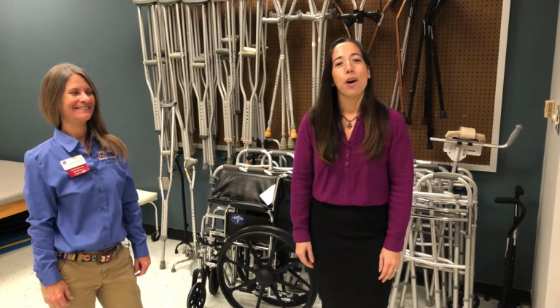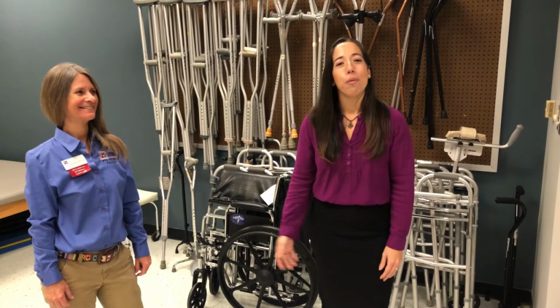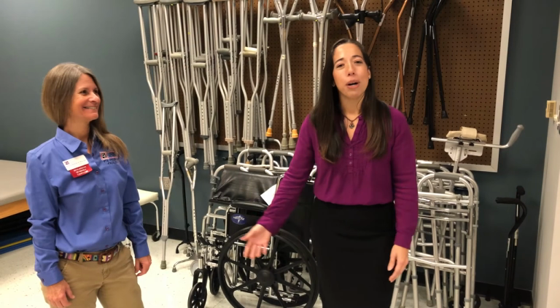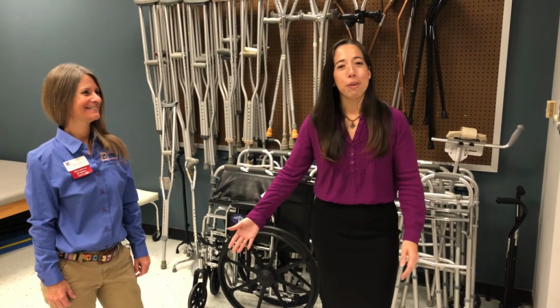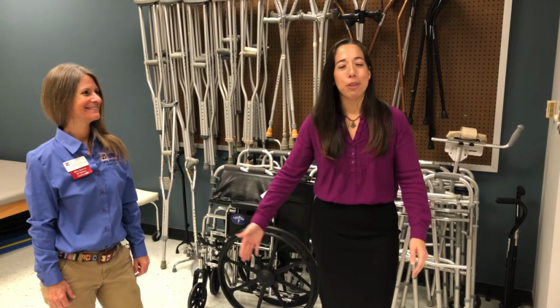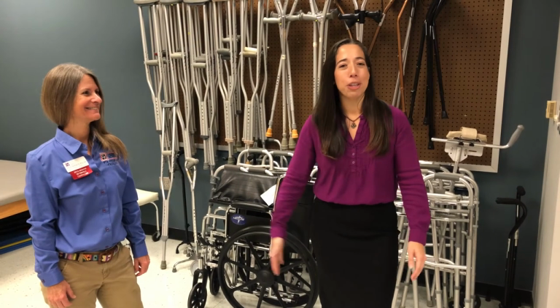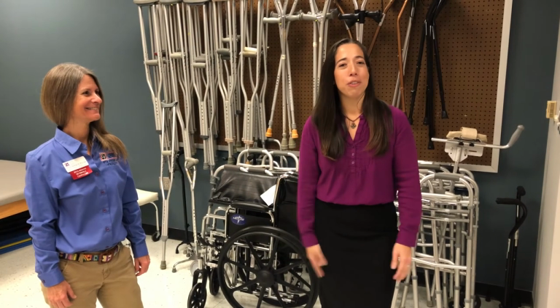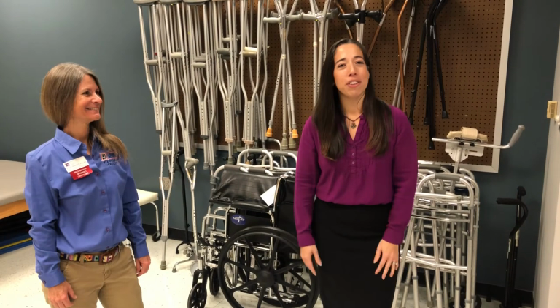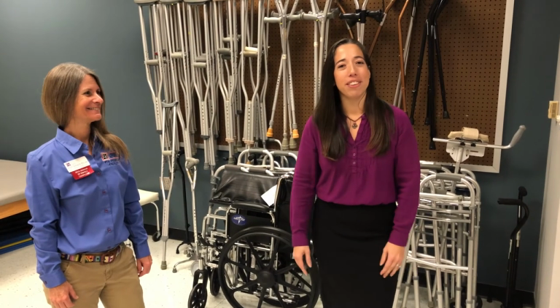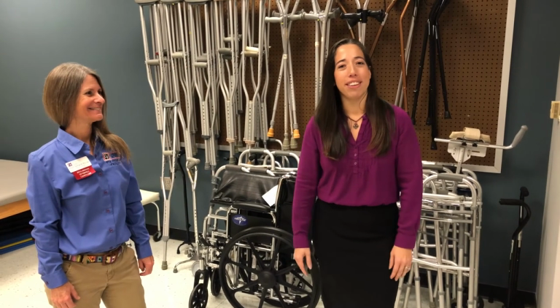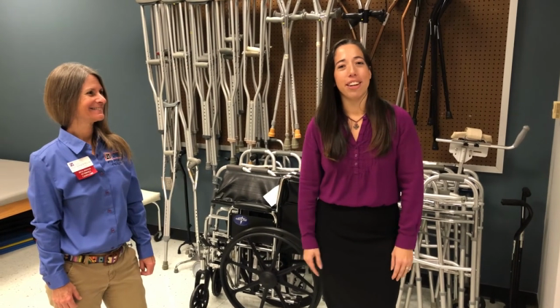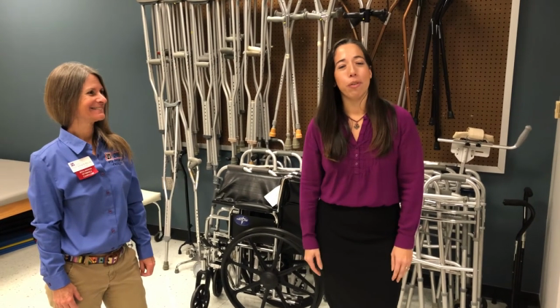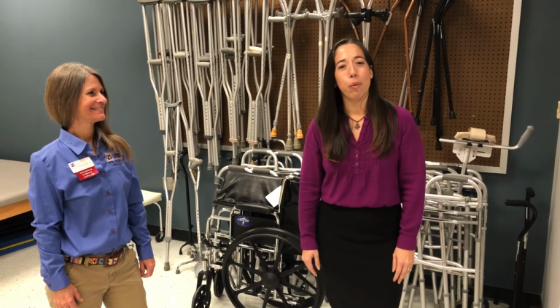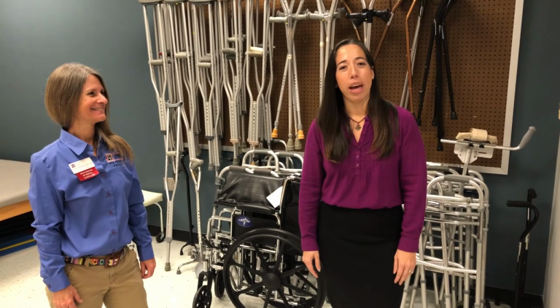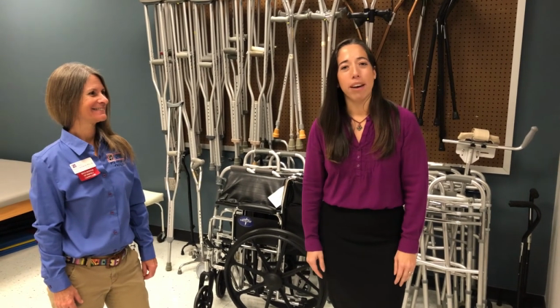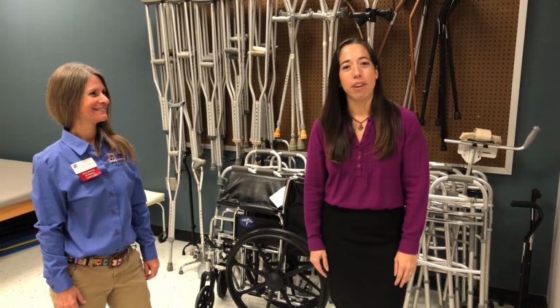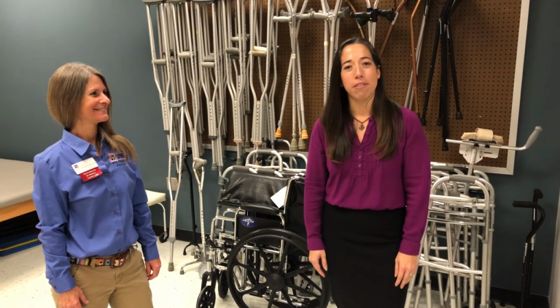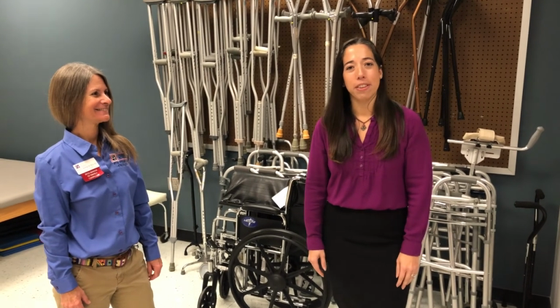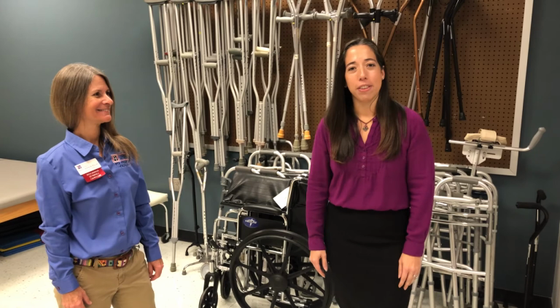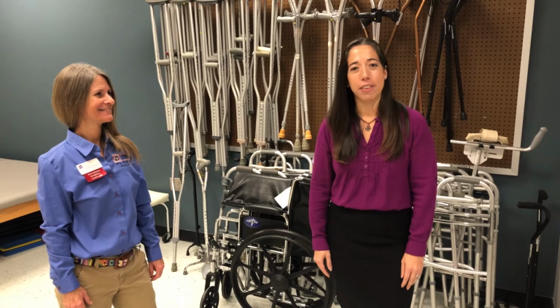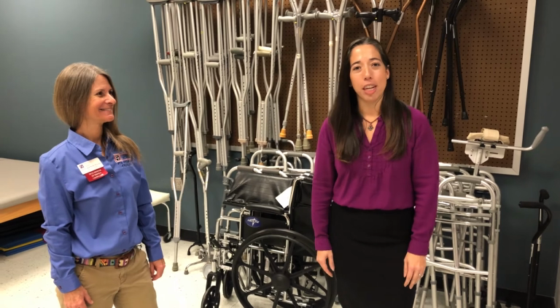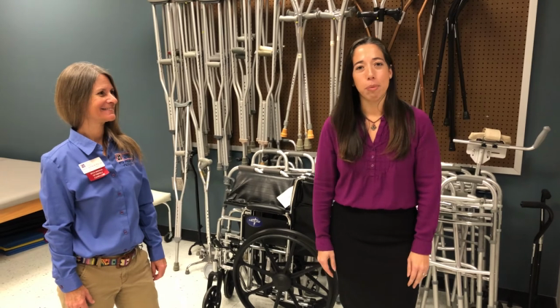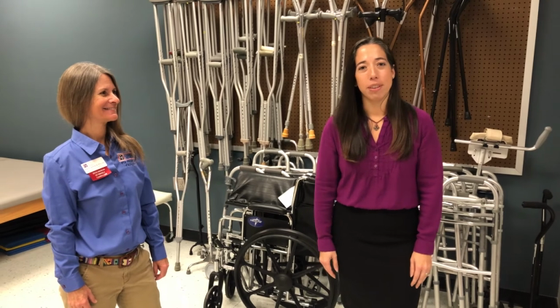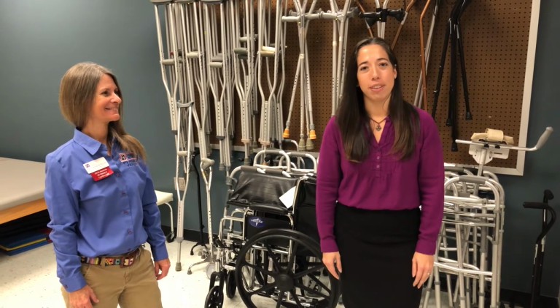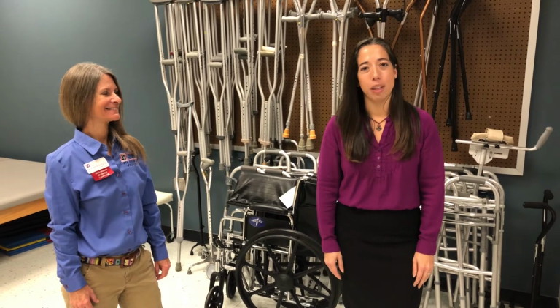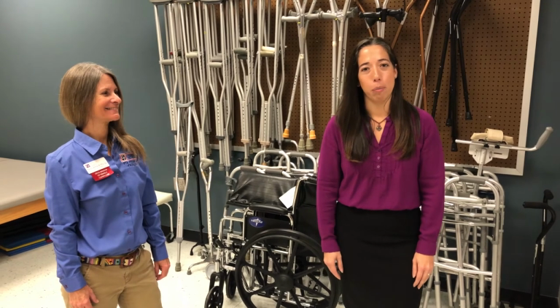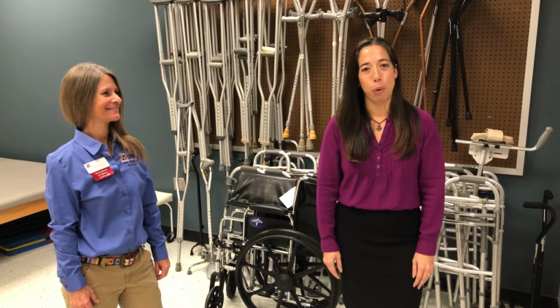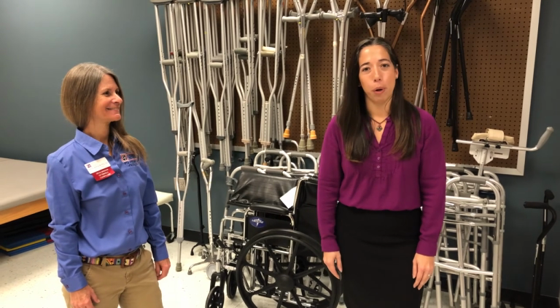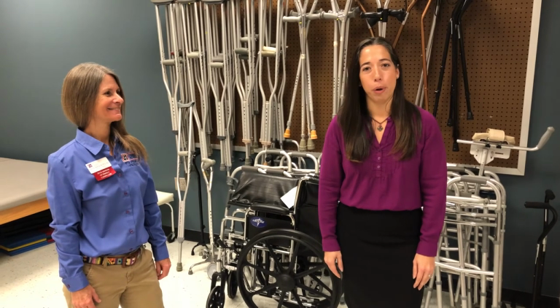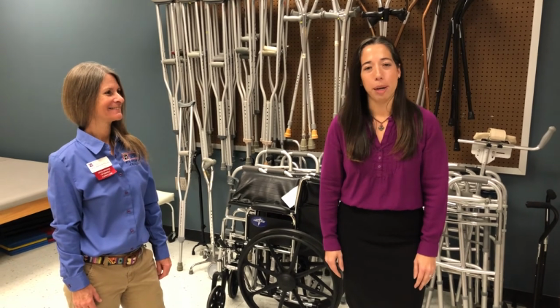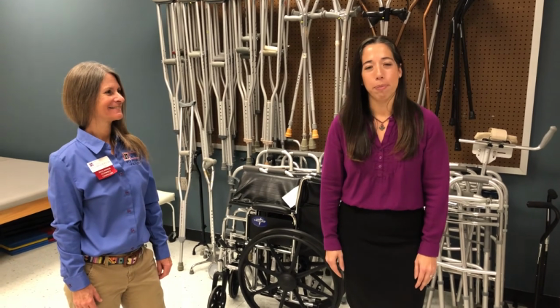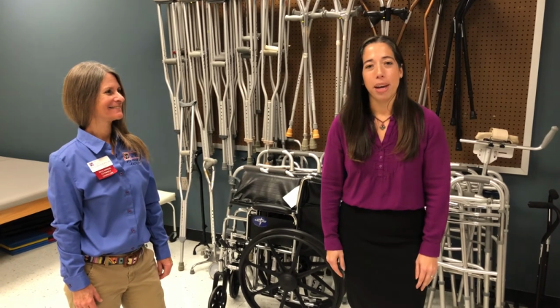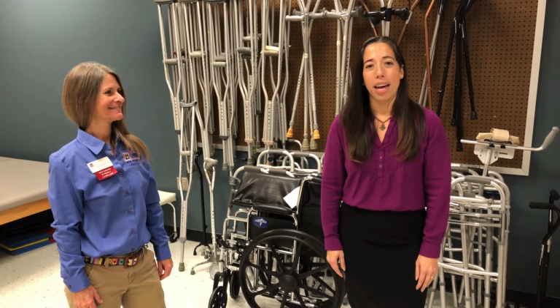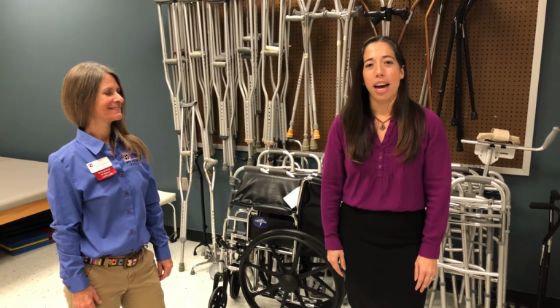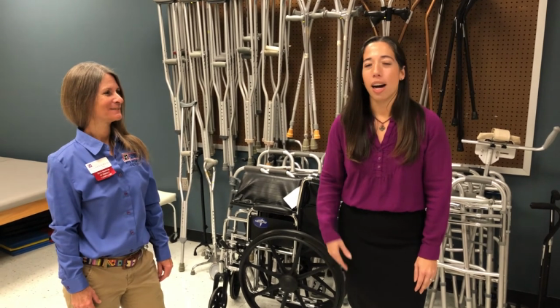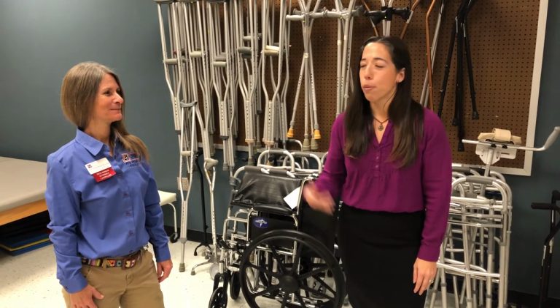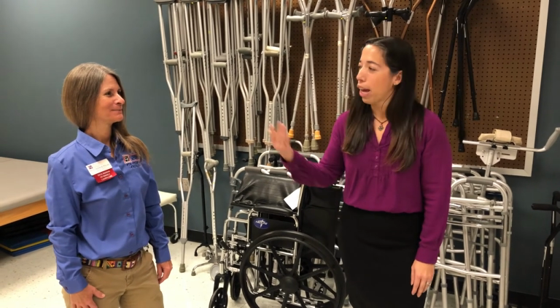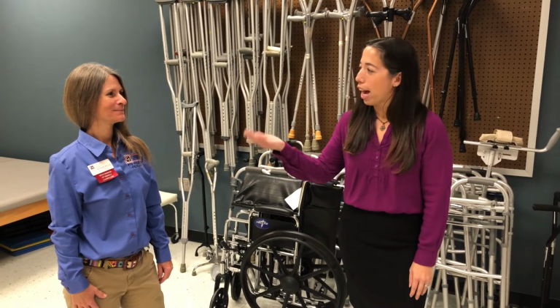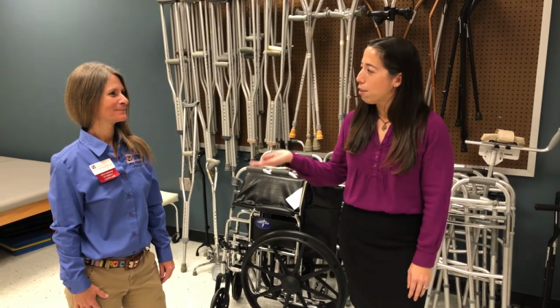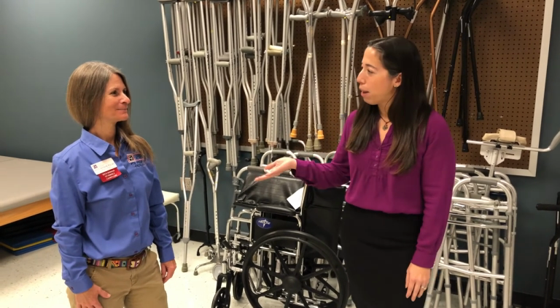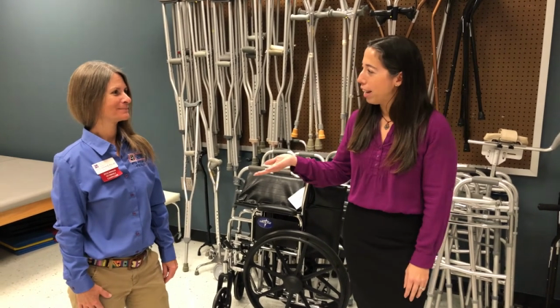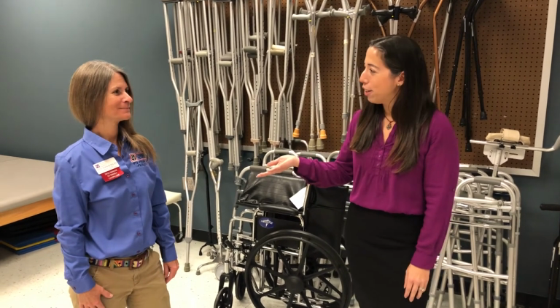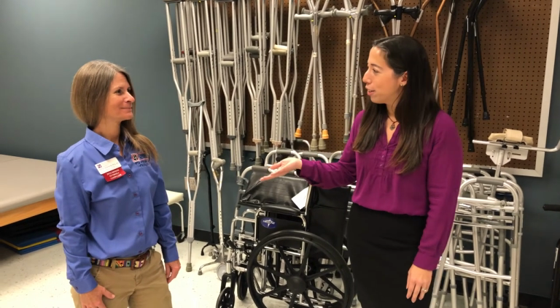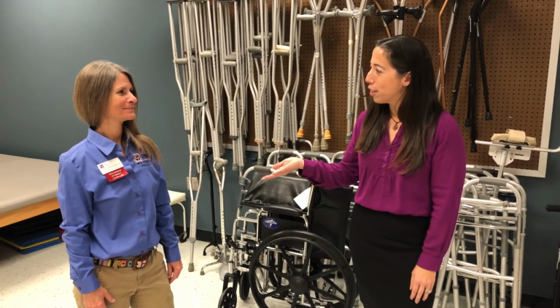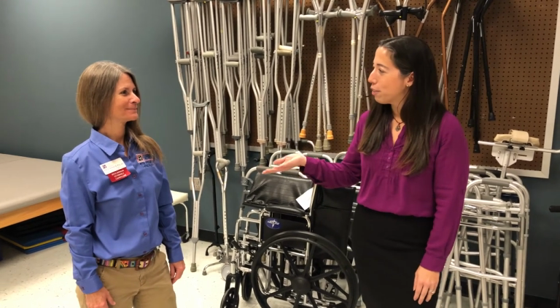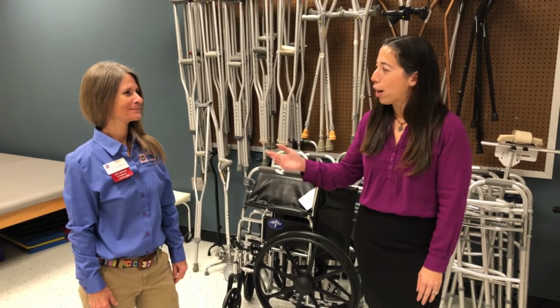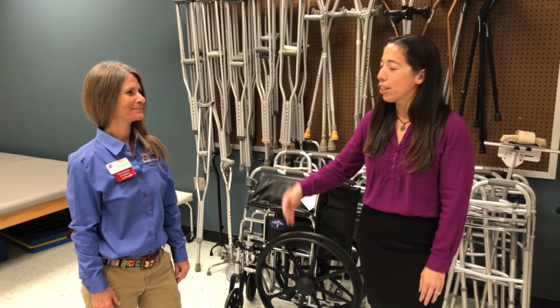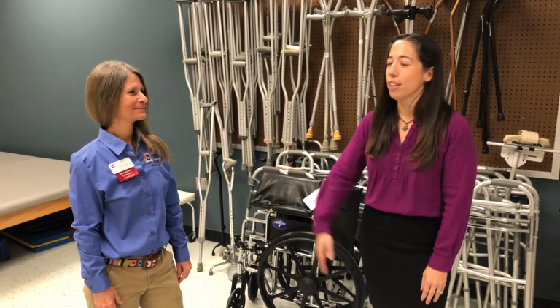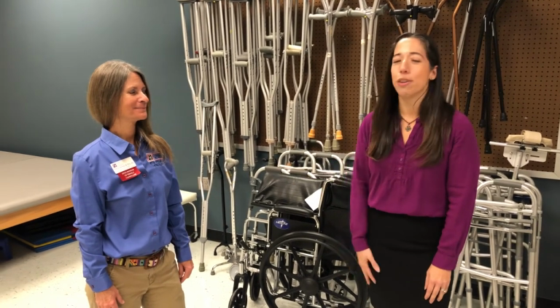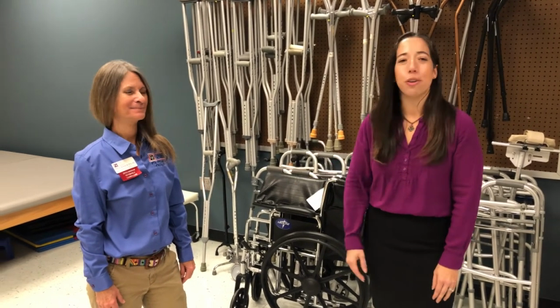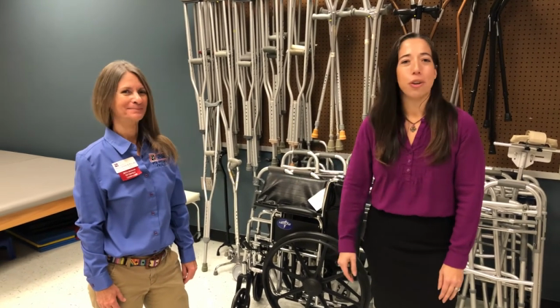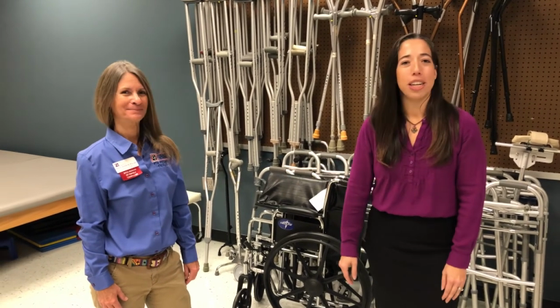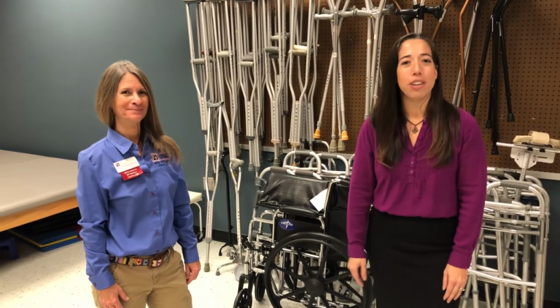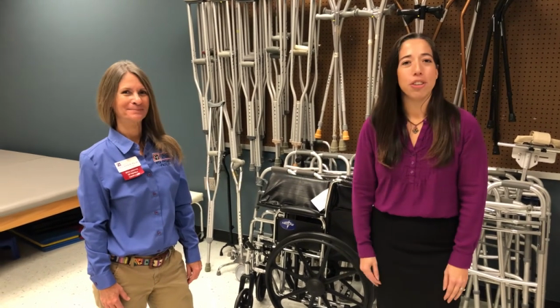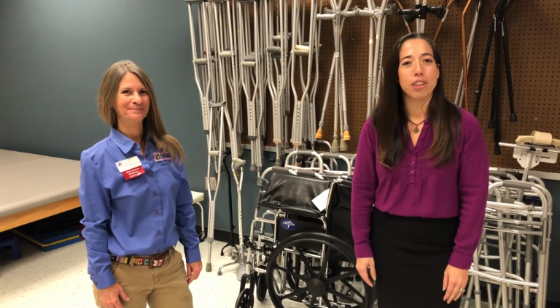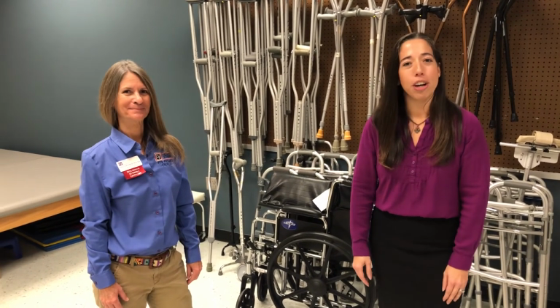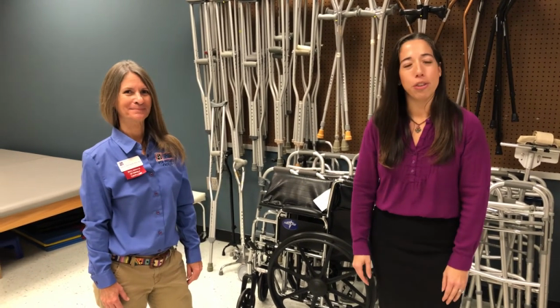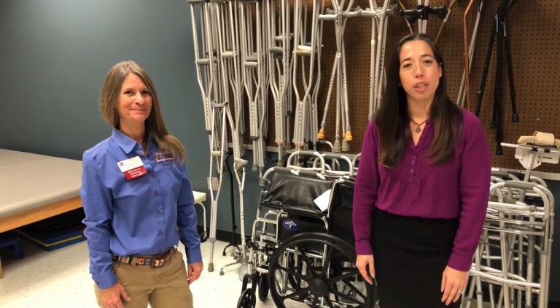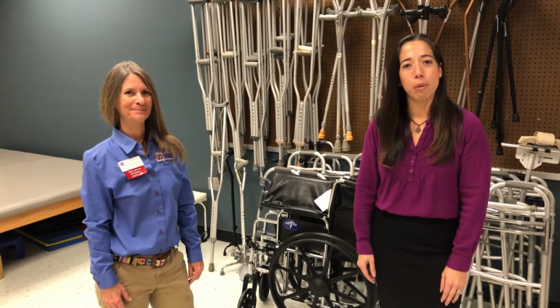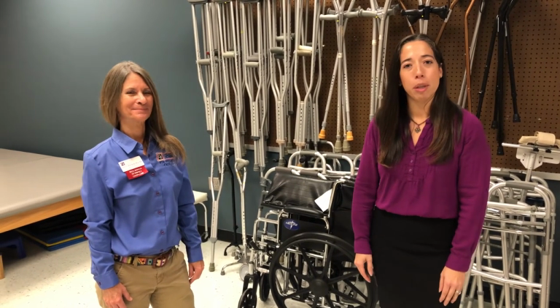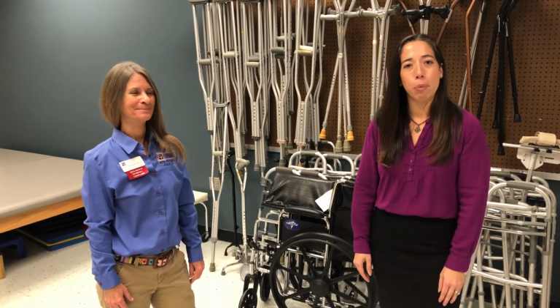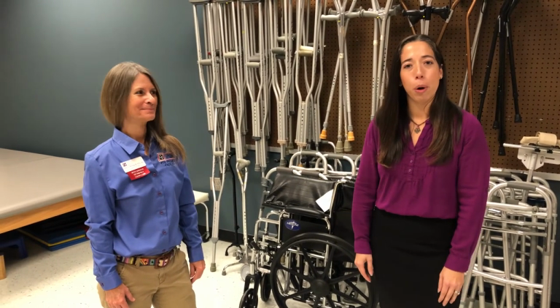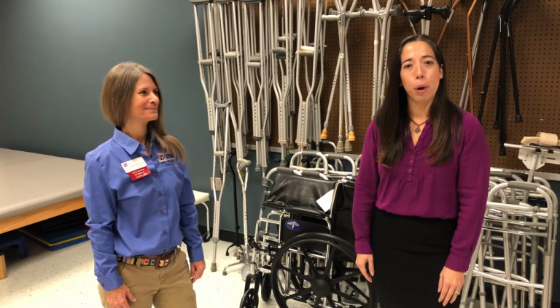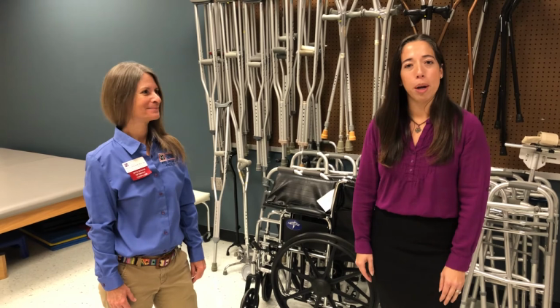Welcome to the University Center where we have our physical therapist assistant program. We have Patty Hooker, our clinical coordinator. She's going to talk to you a little bit about the program, and then later on we're going to talk to Dr. Lisa Jorlin about the program as well.